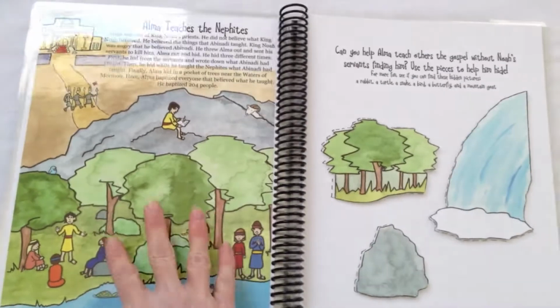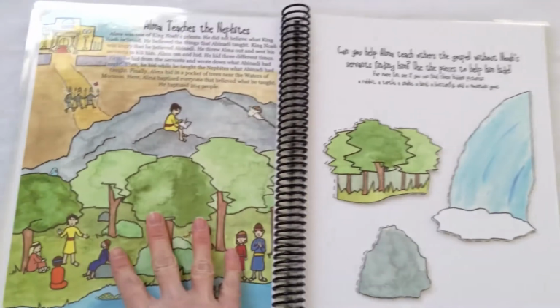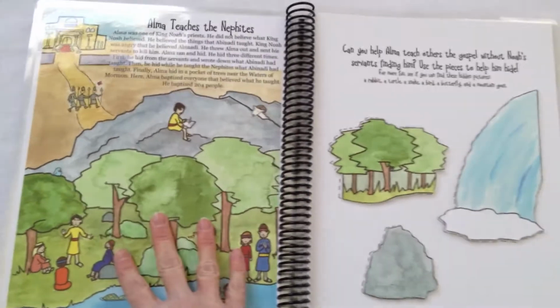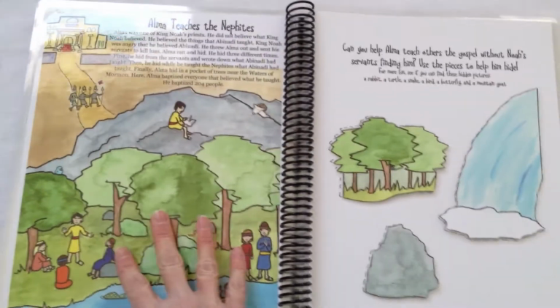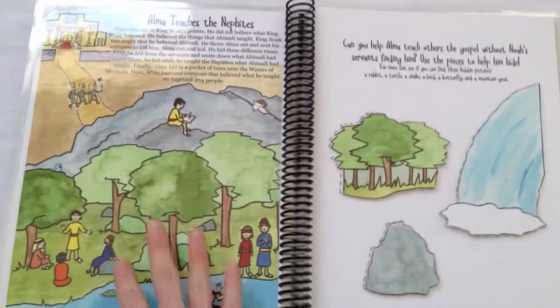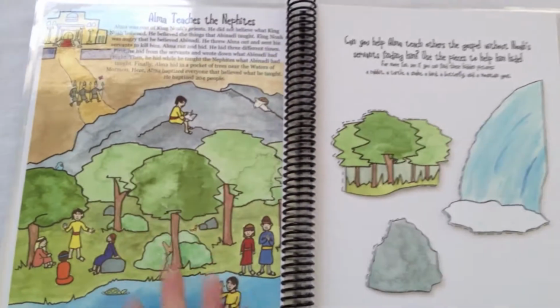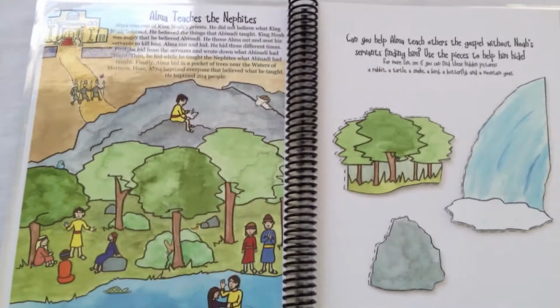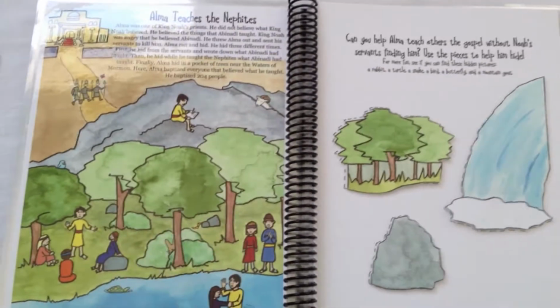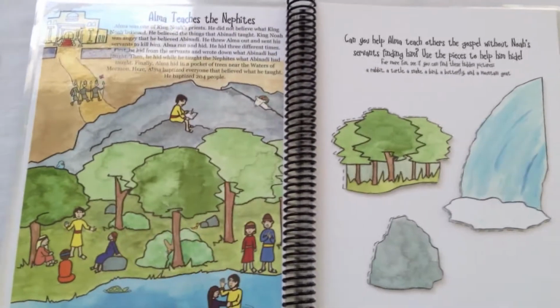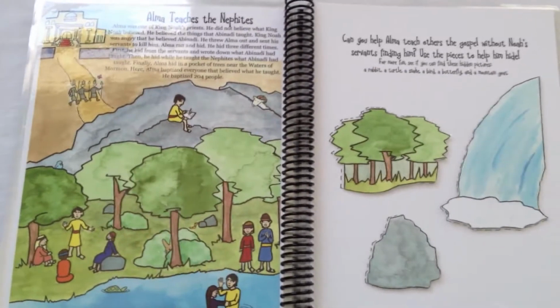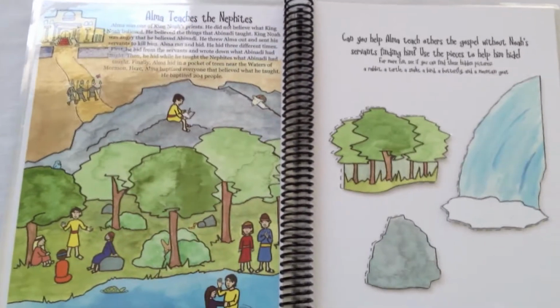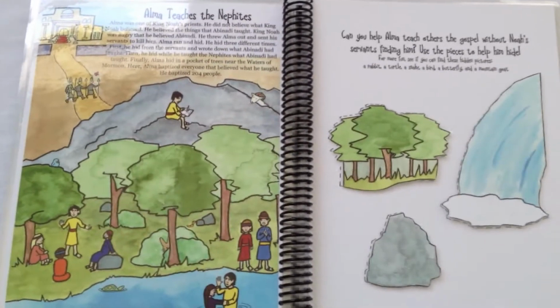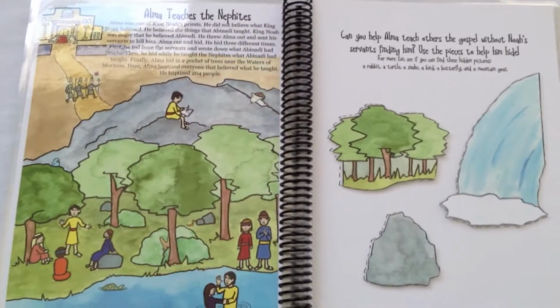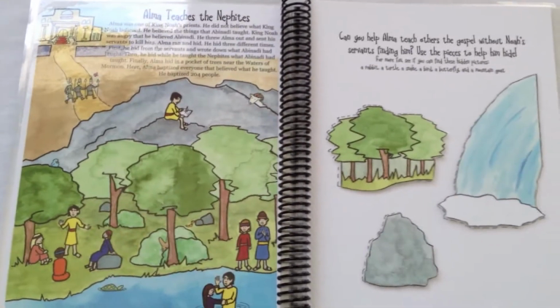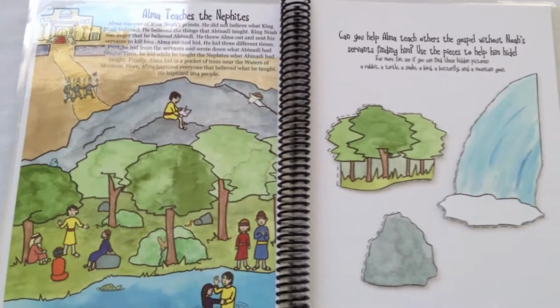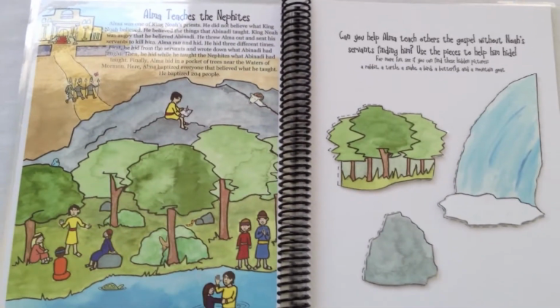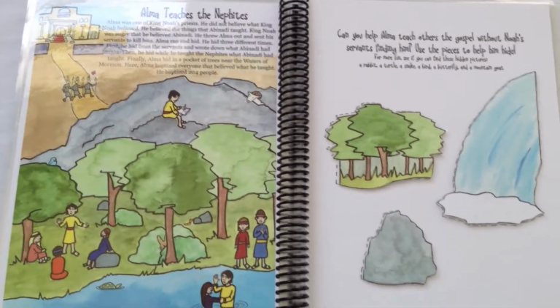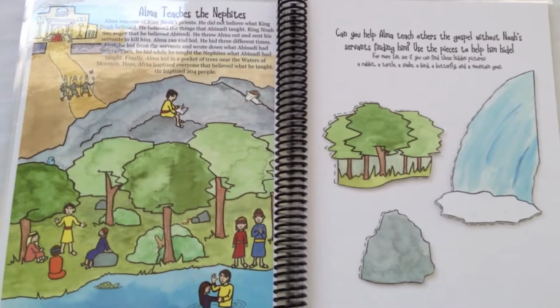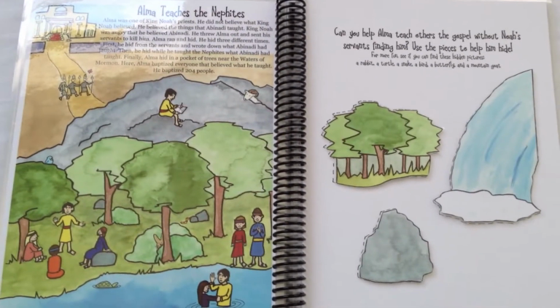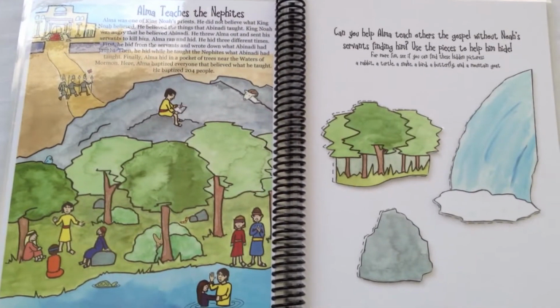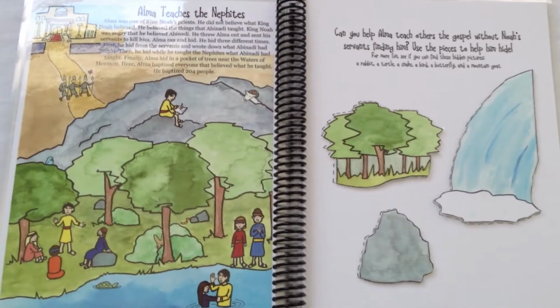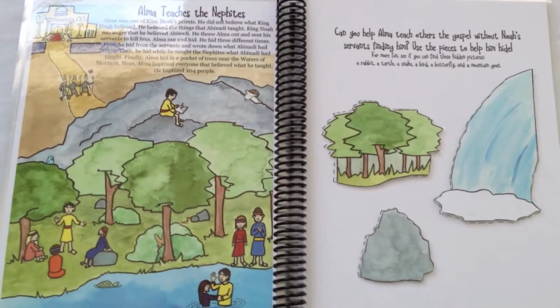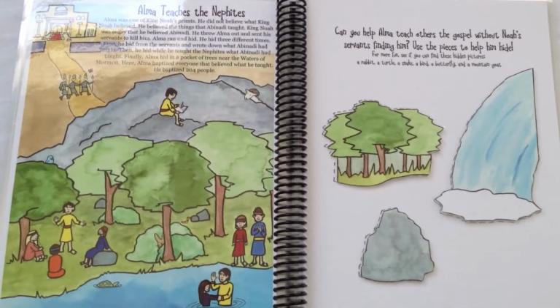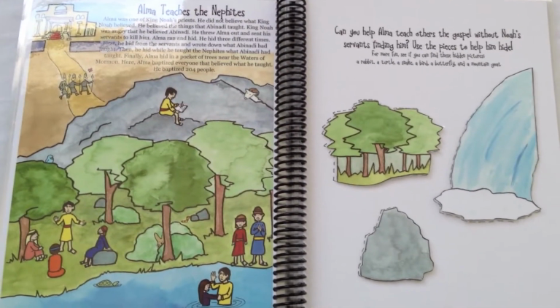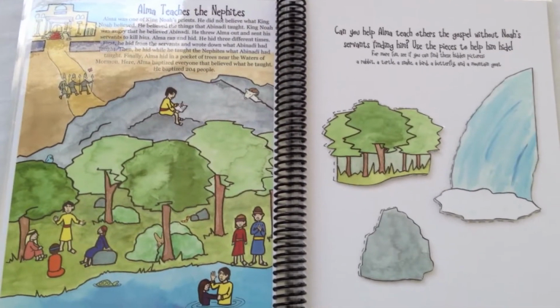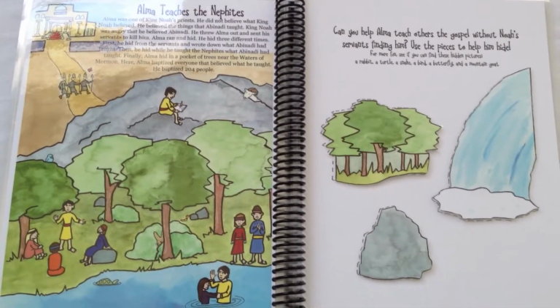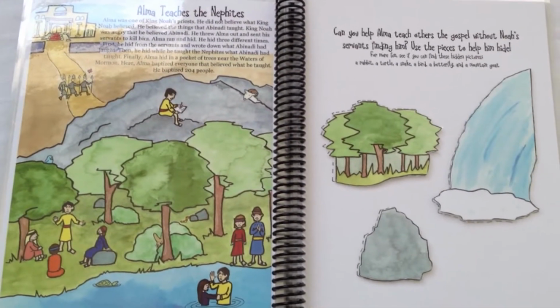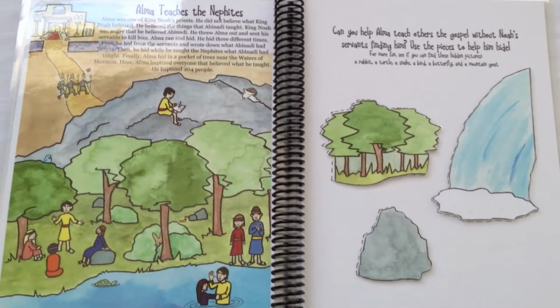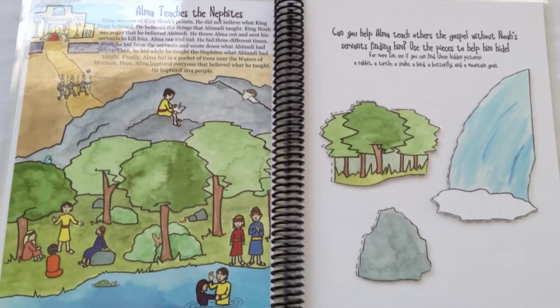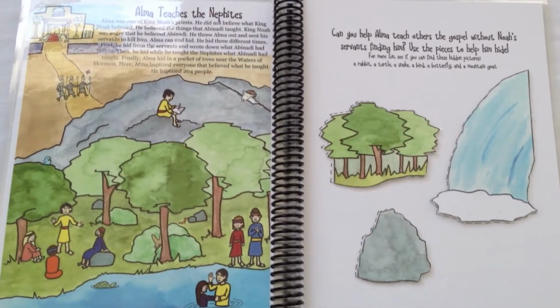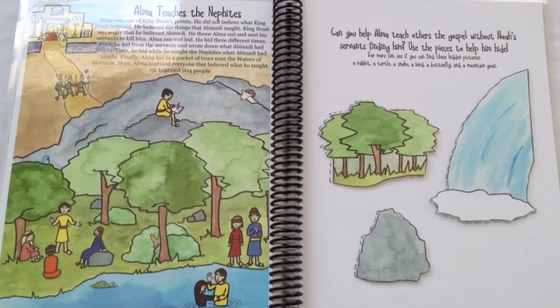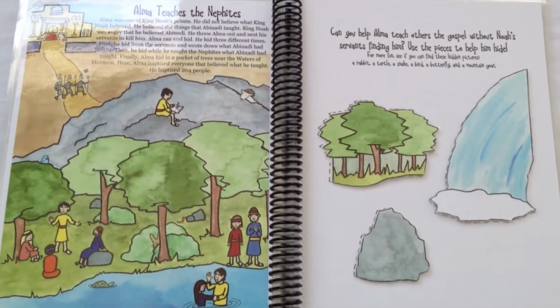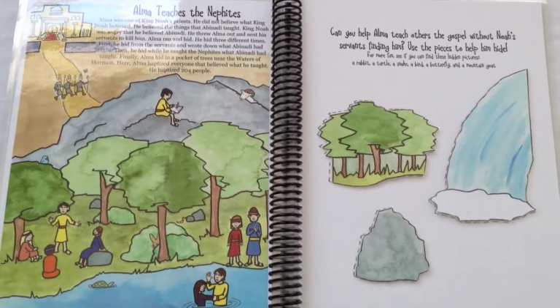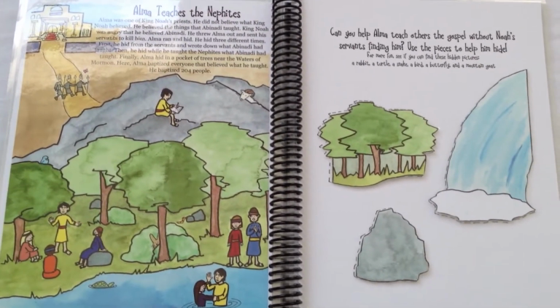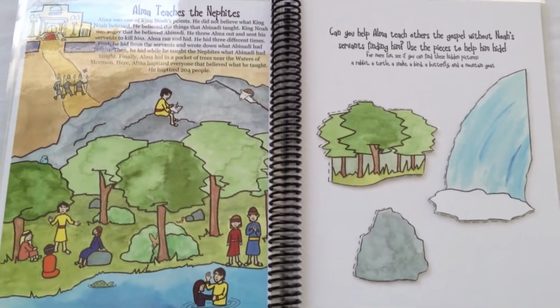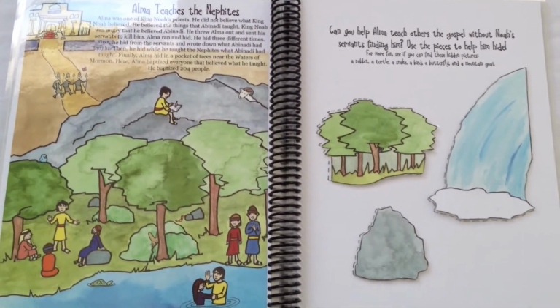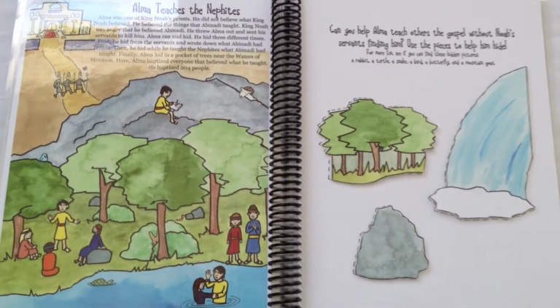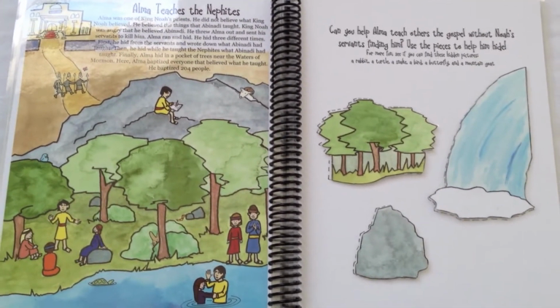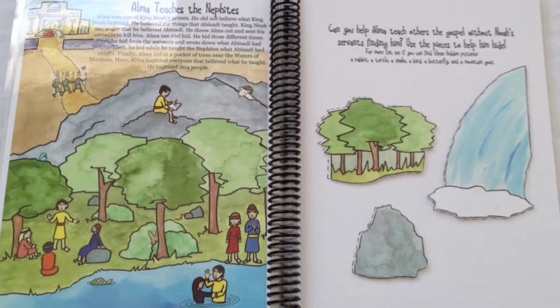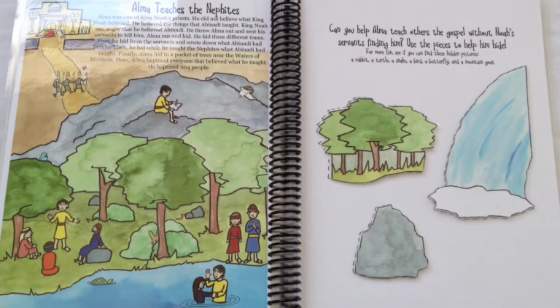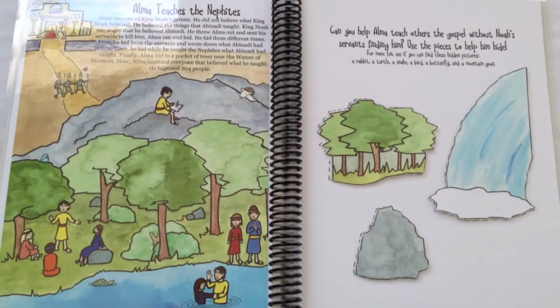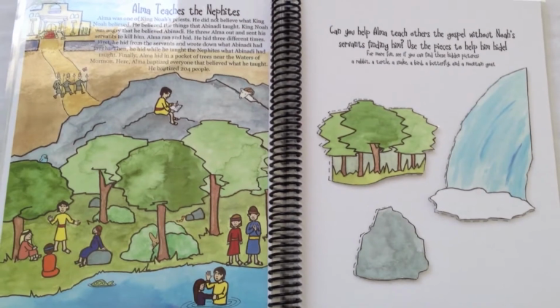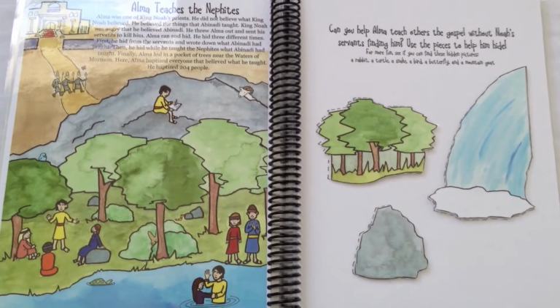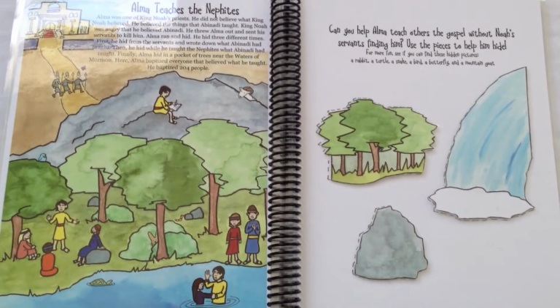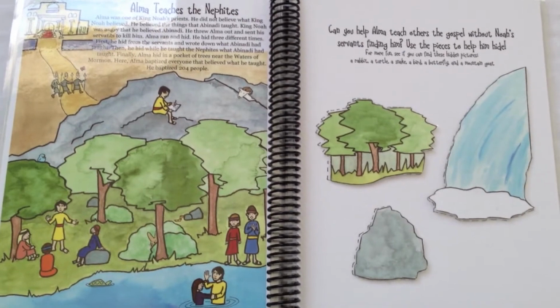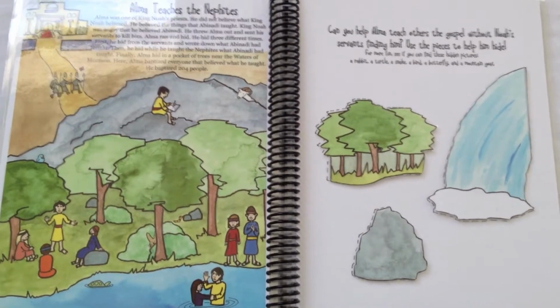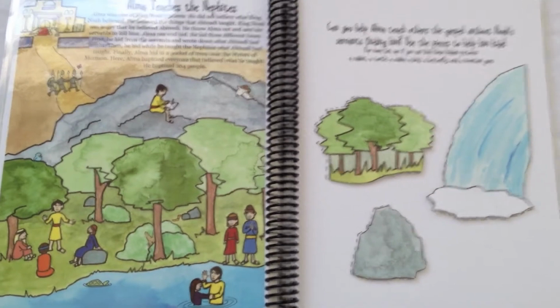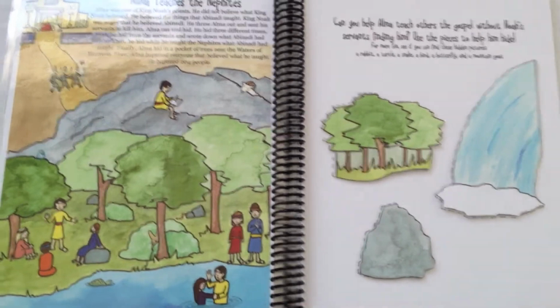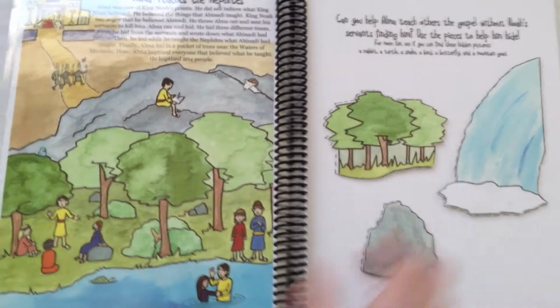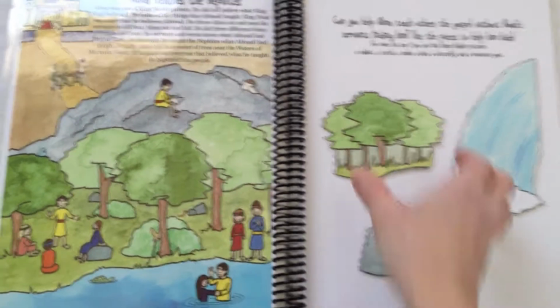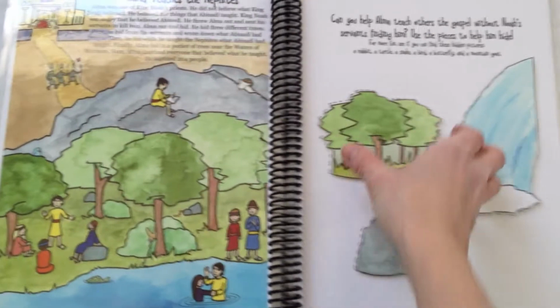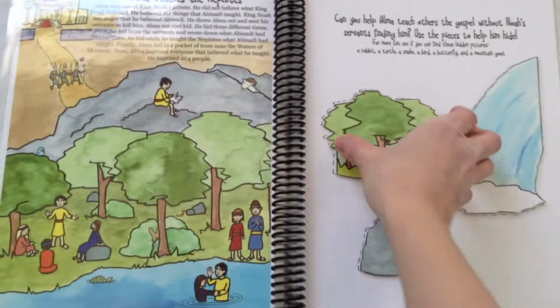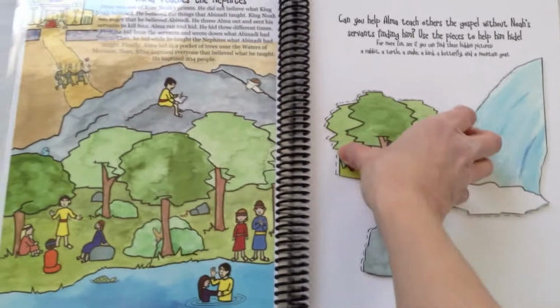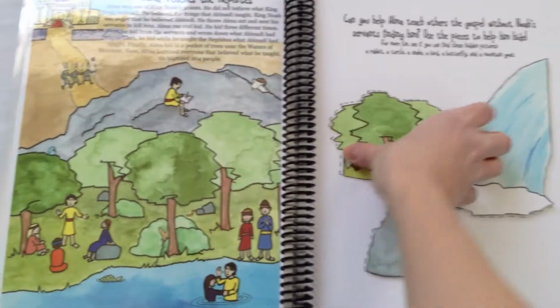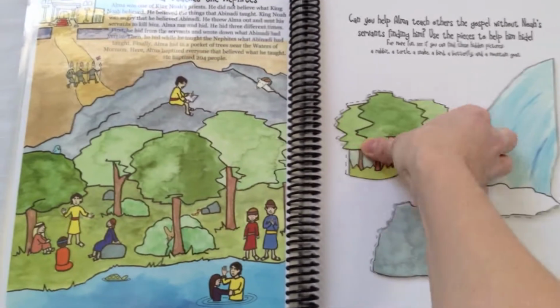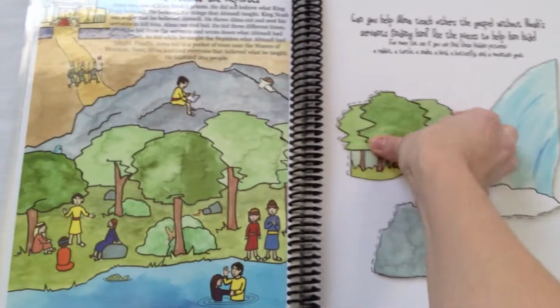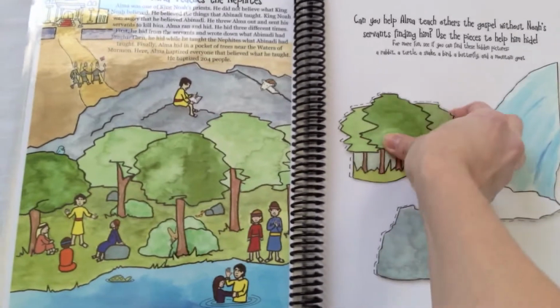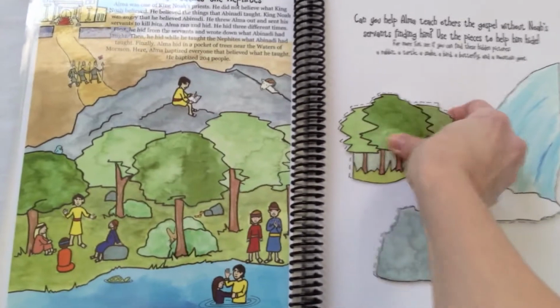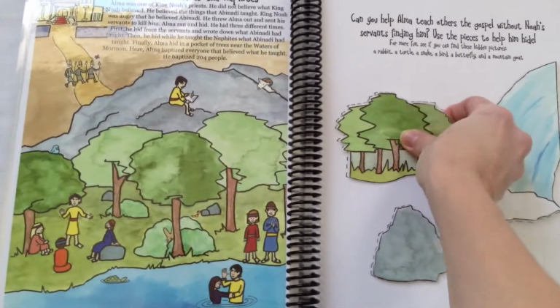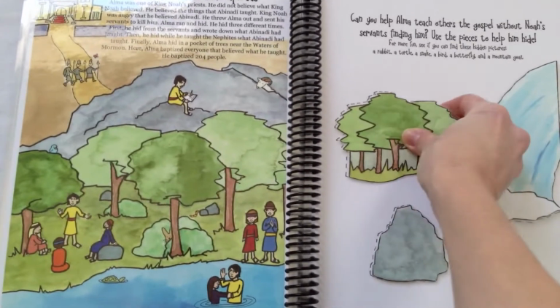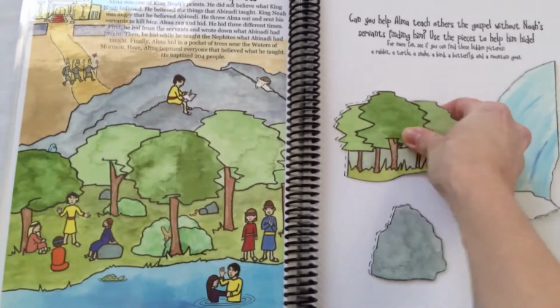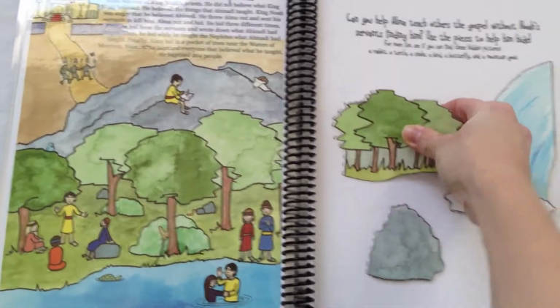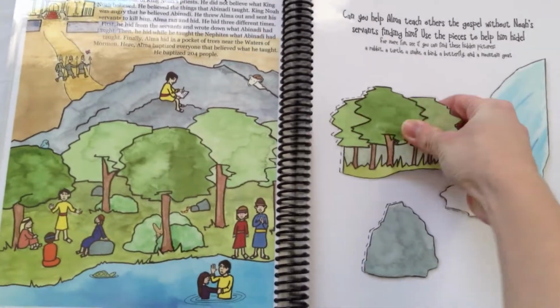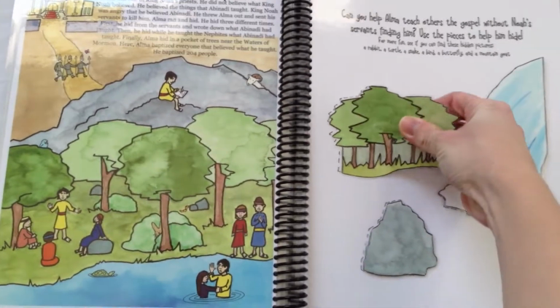Here, Alma teaches the Nephites. Help Alma hide from the wicked priests so that he can teach people the gospel.